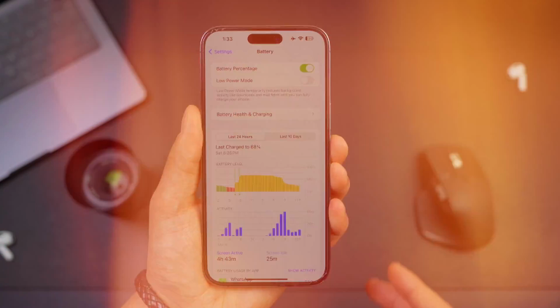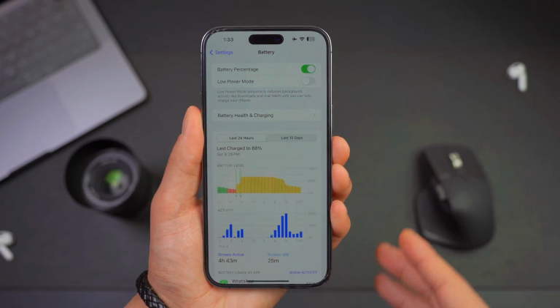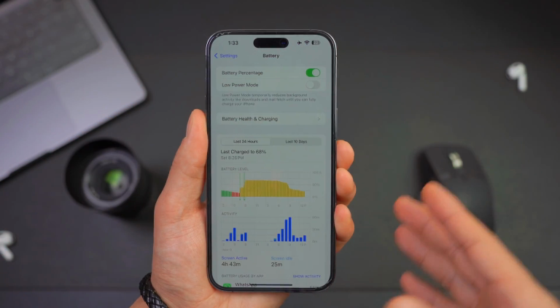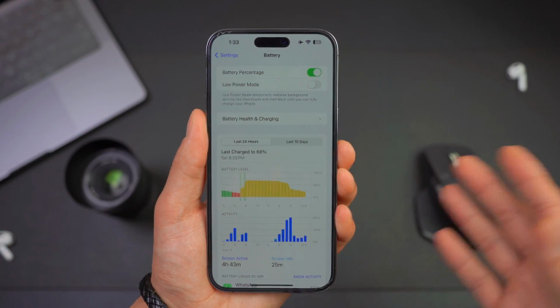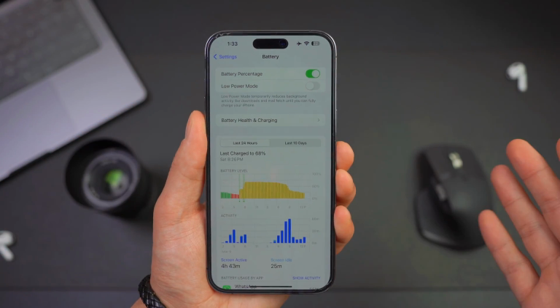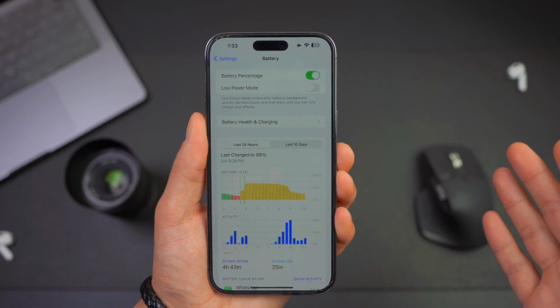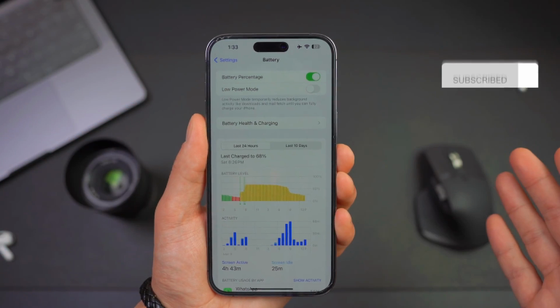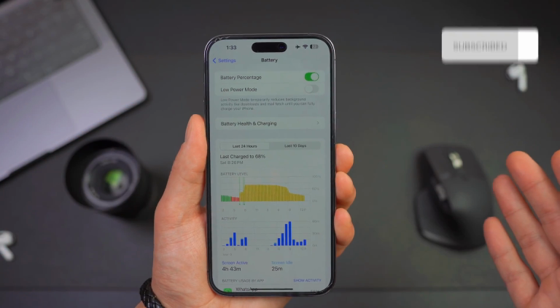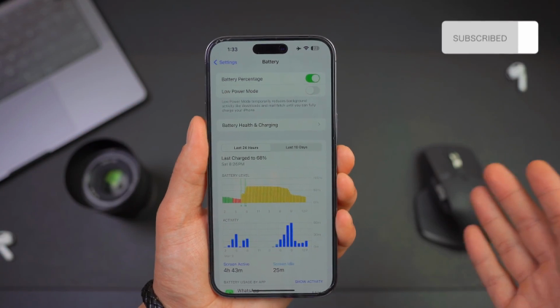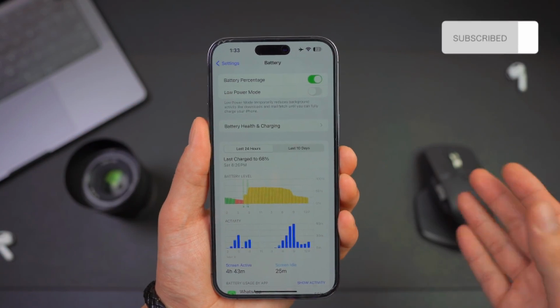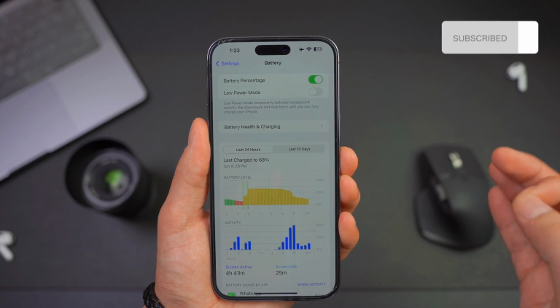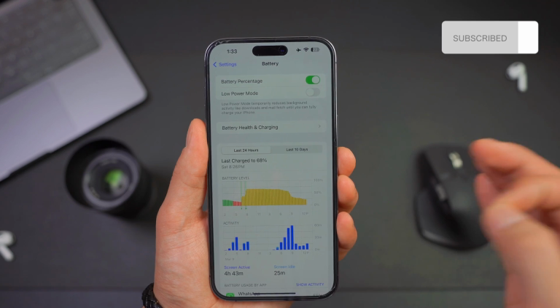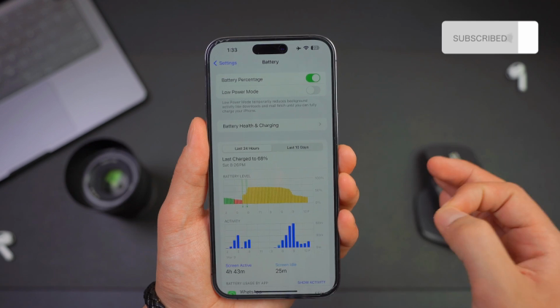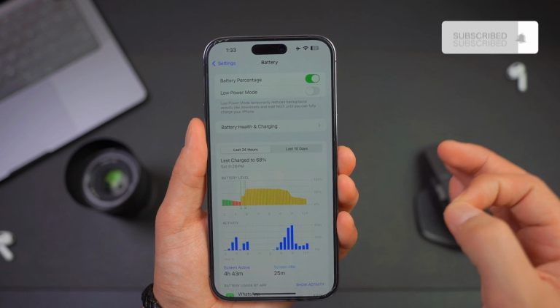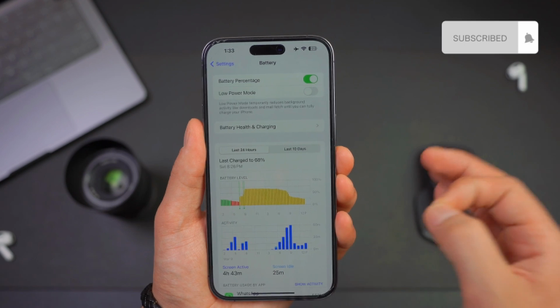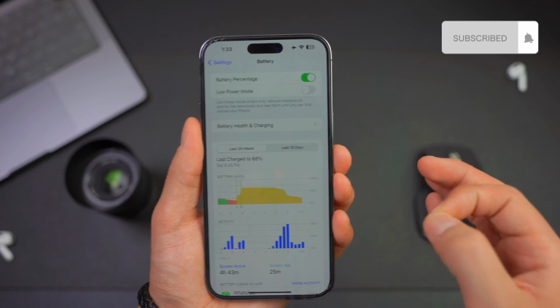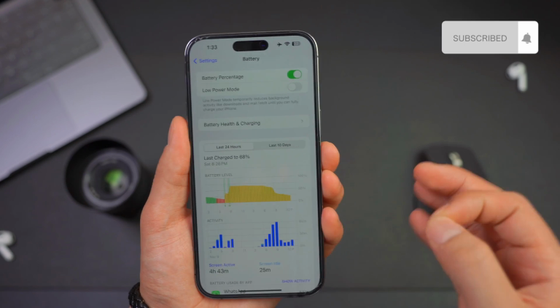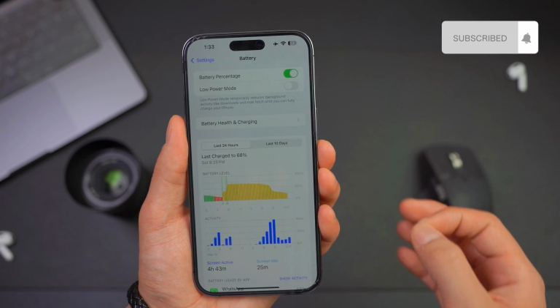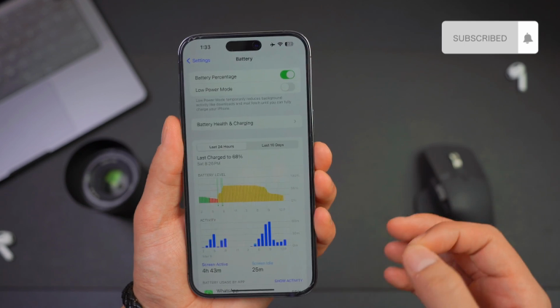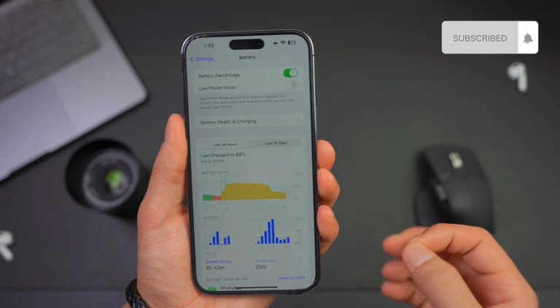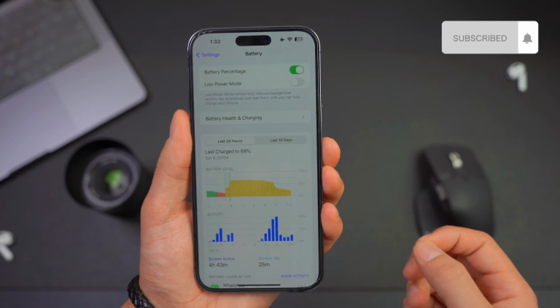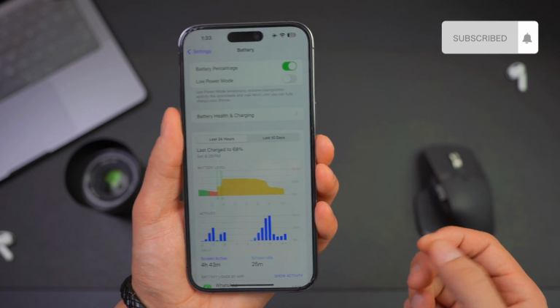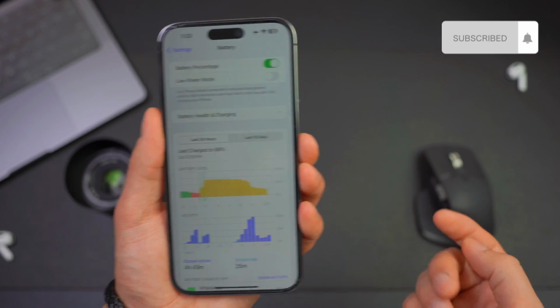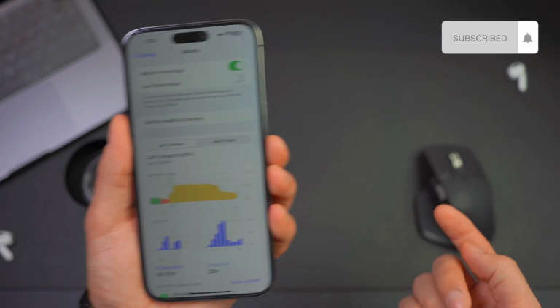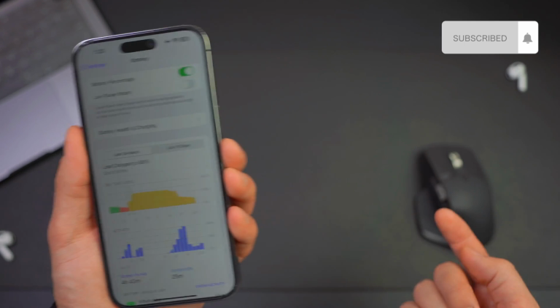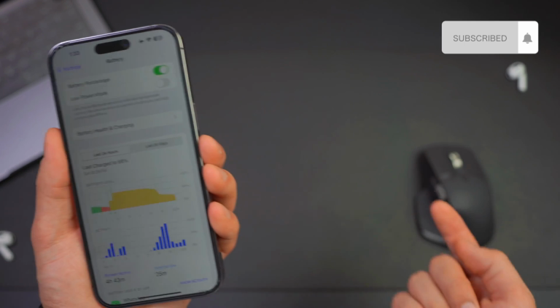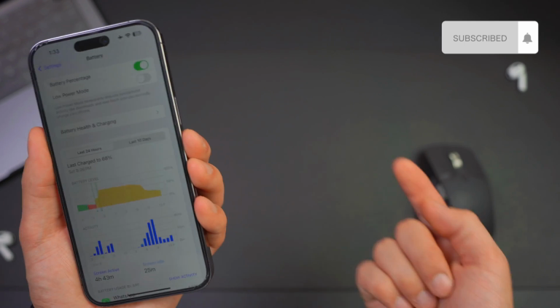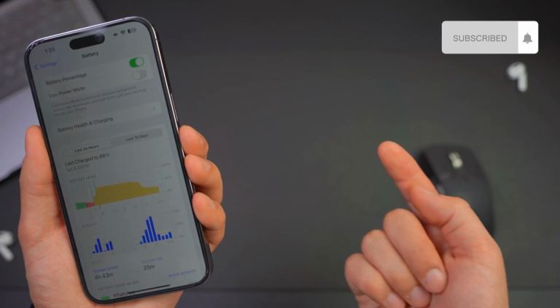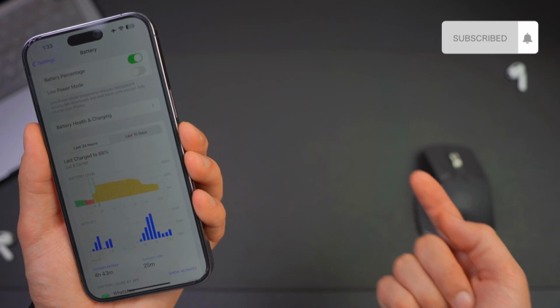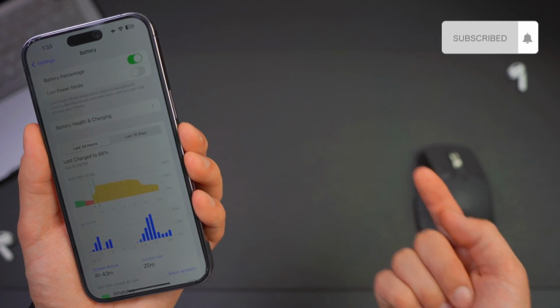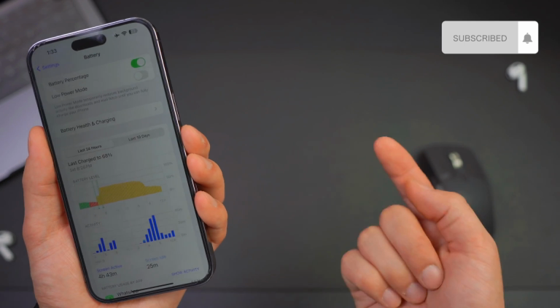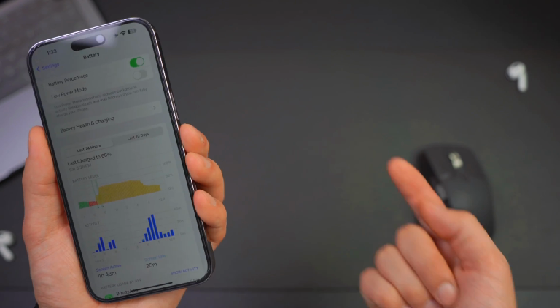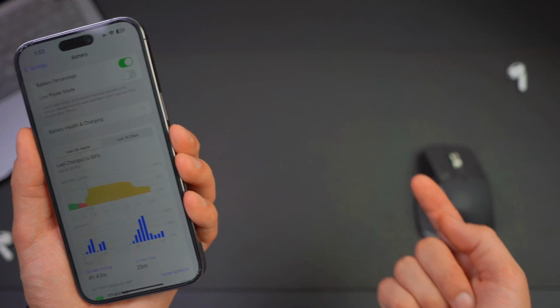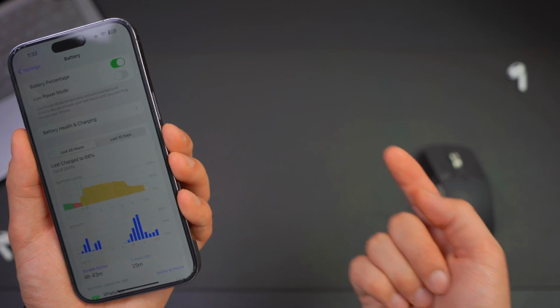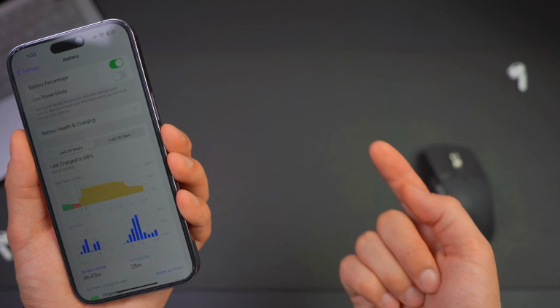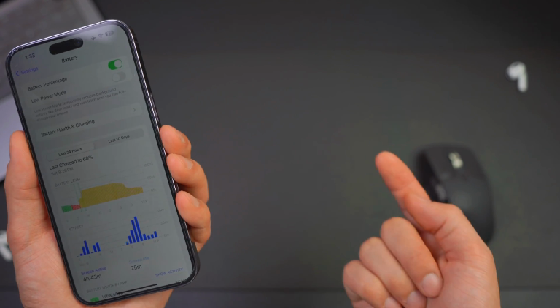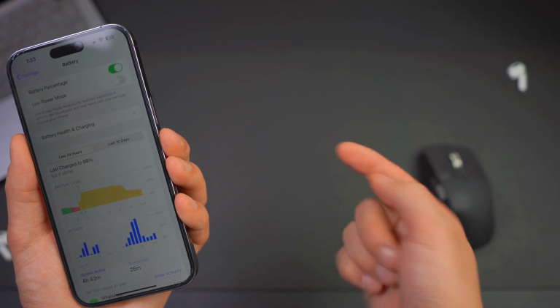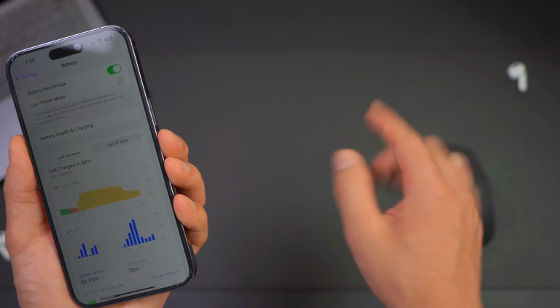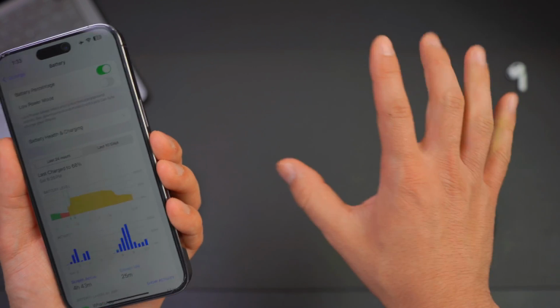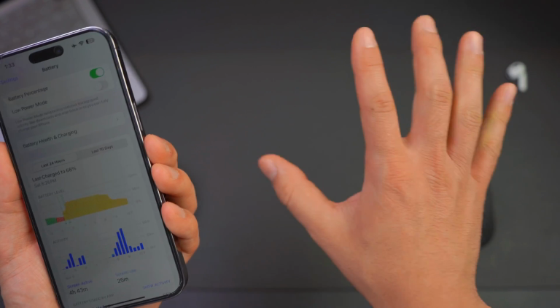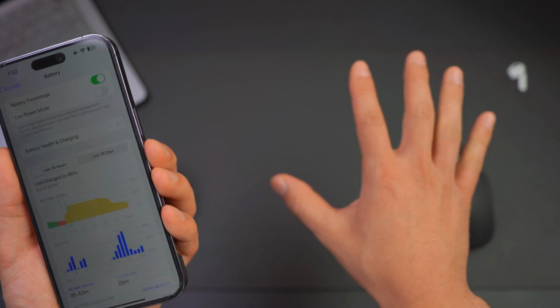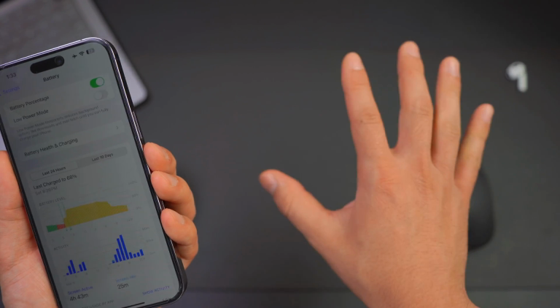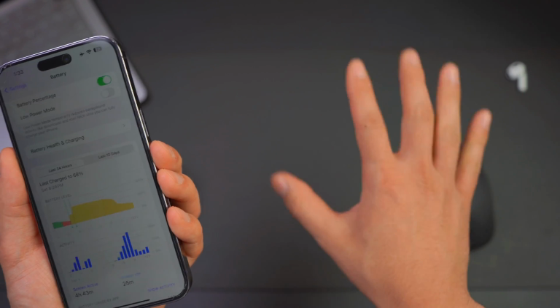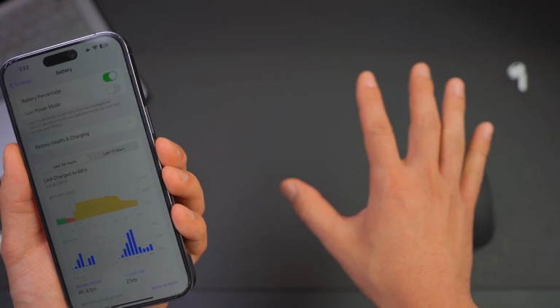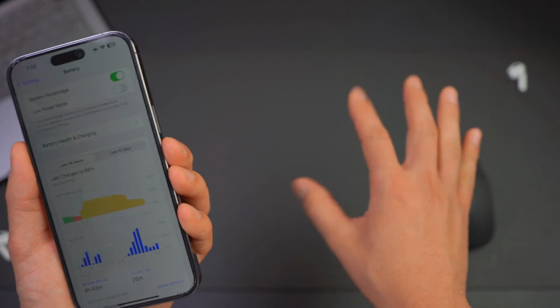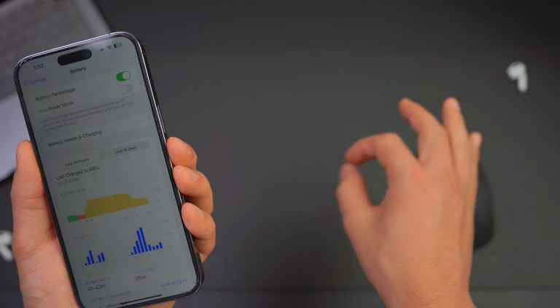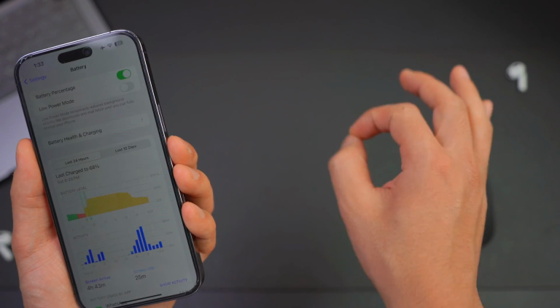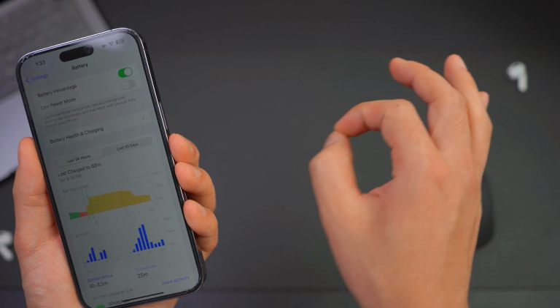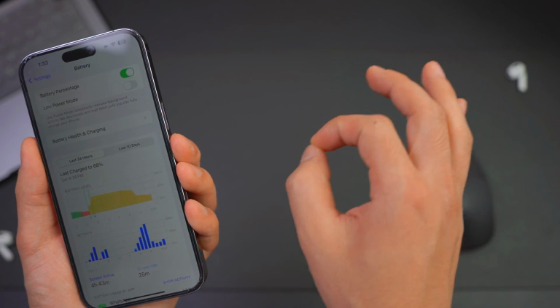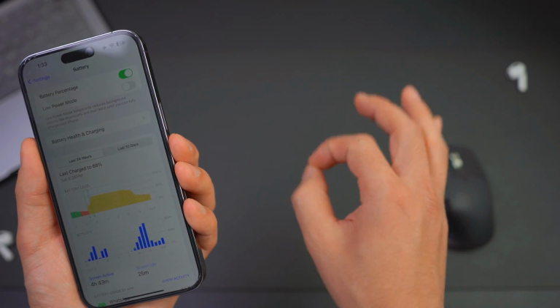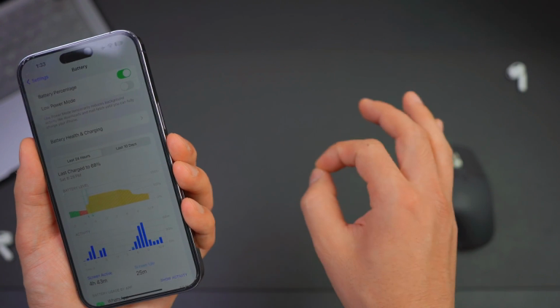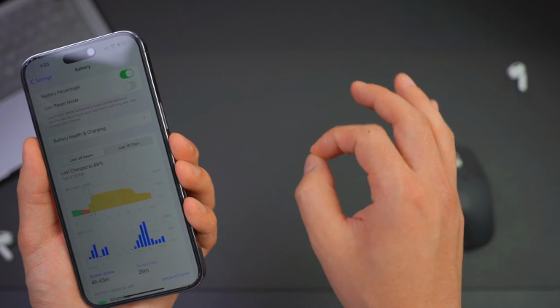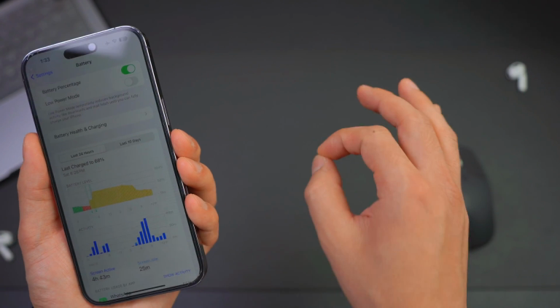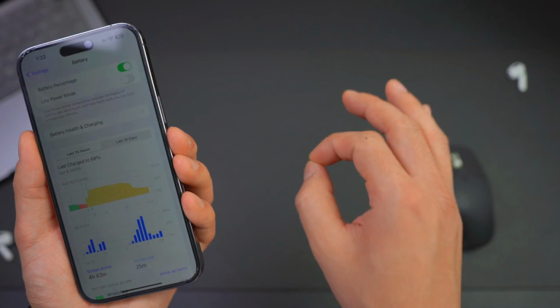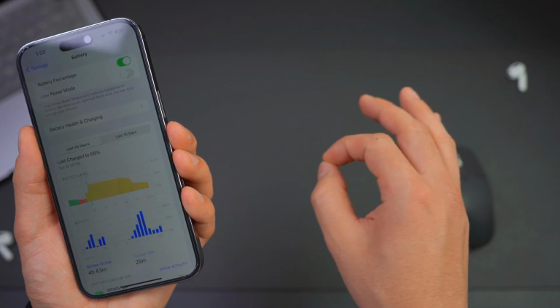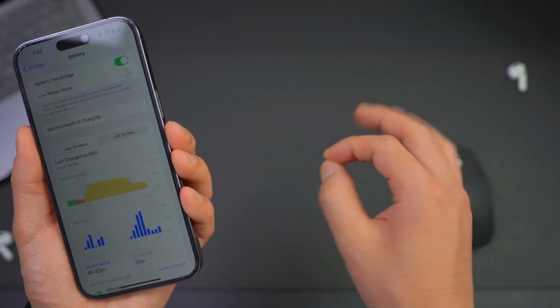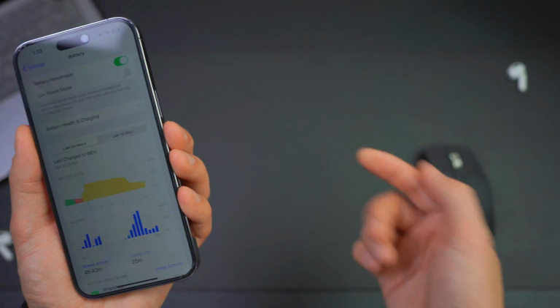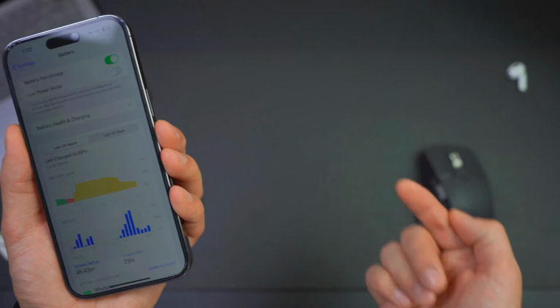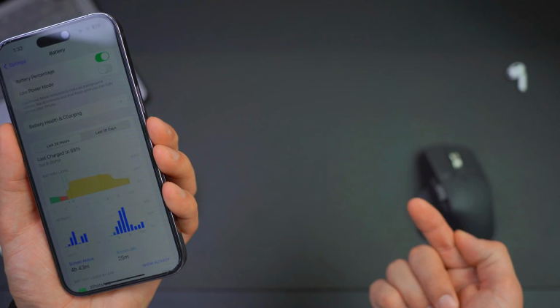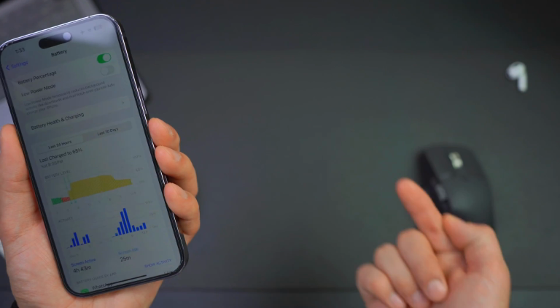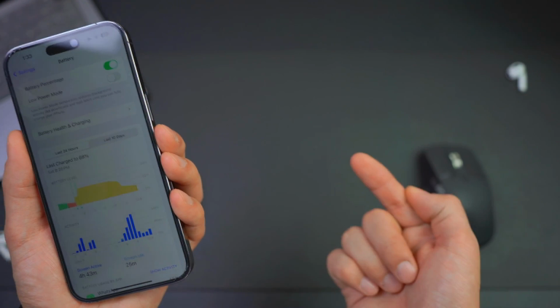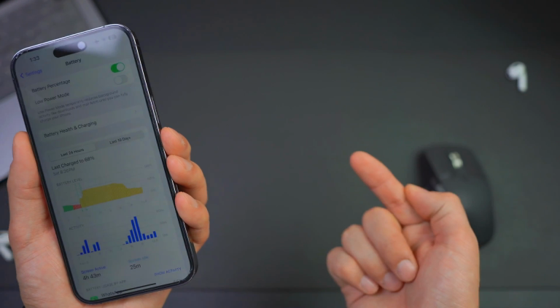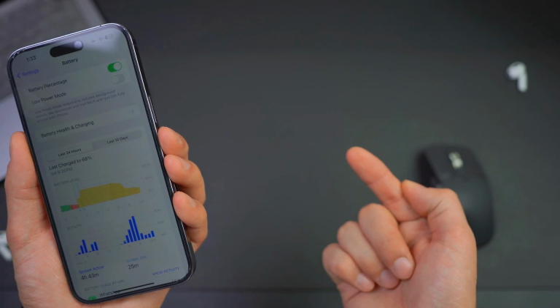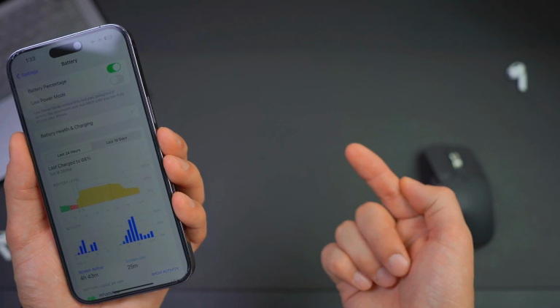So there you have it, folks. If you want to watch a video on why you should turn off your iPhone for at least five minutes every week, click right here.